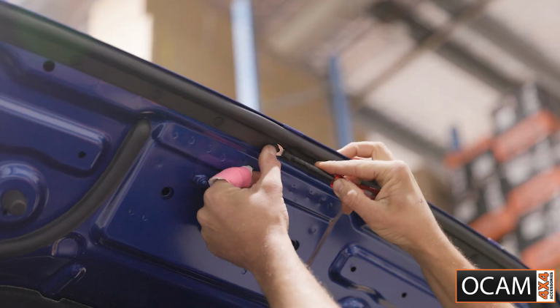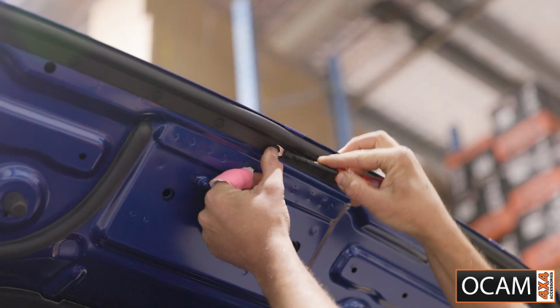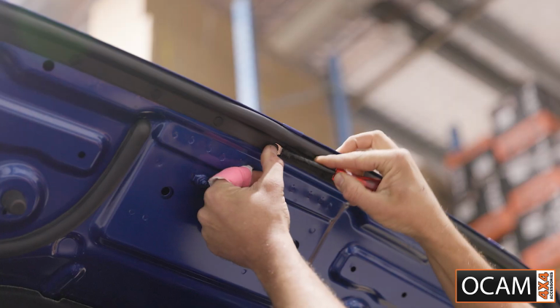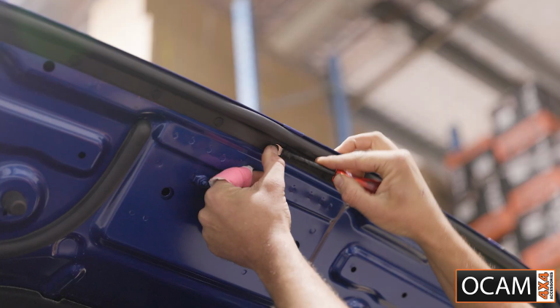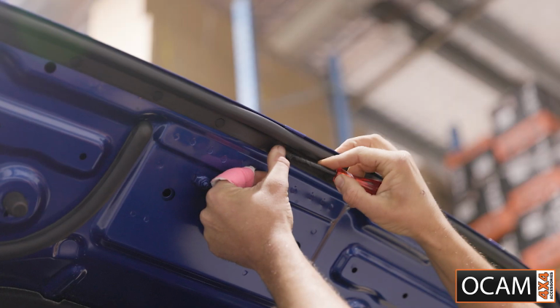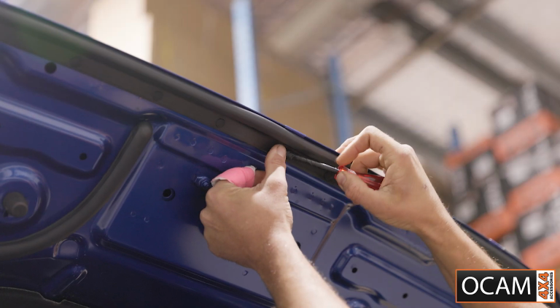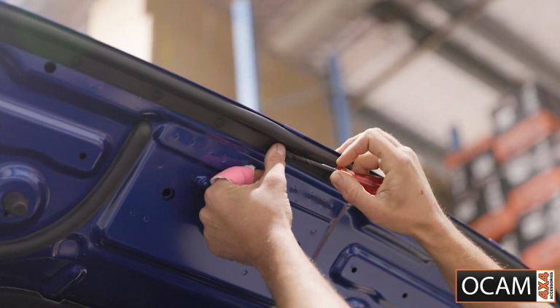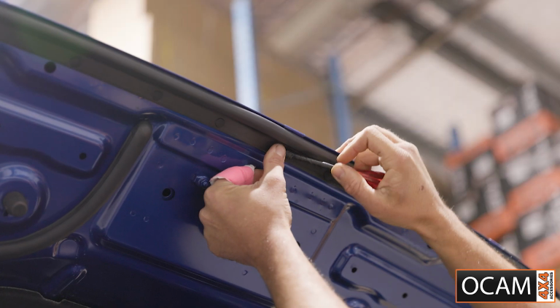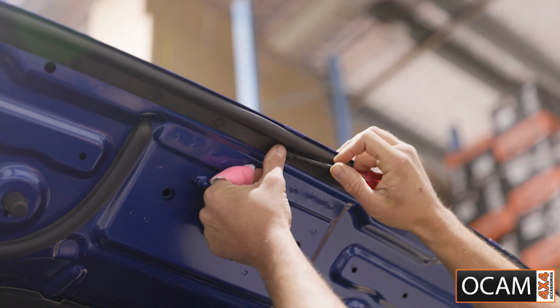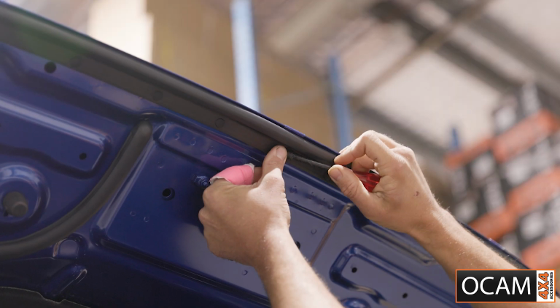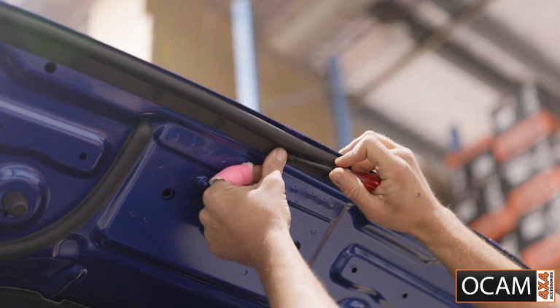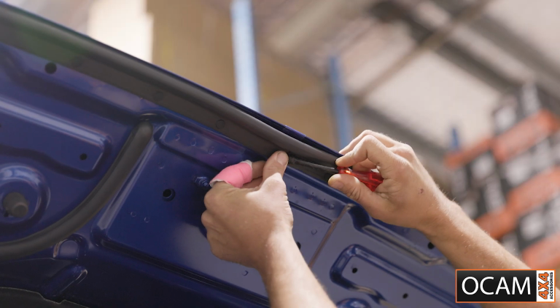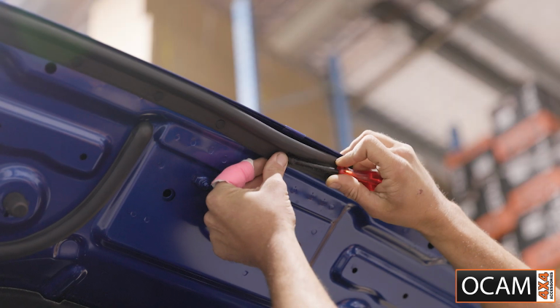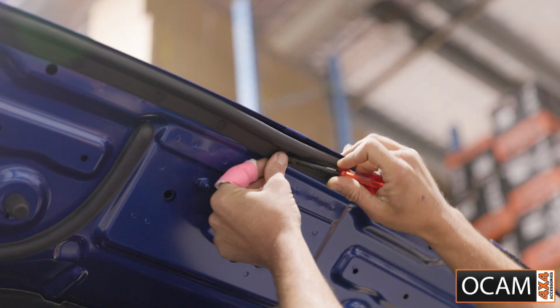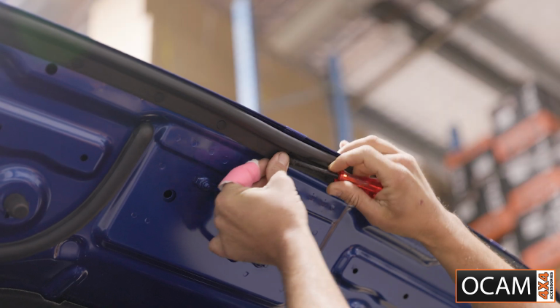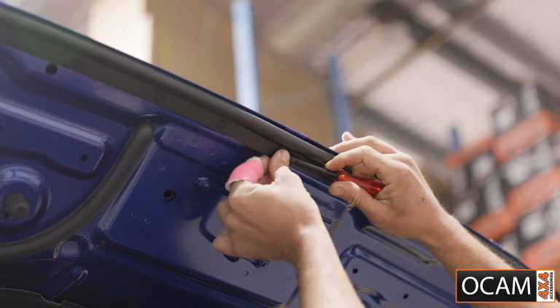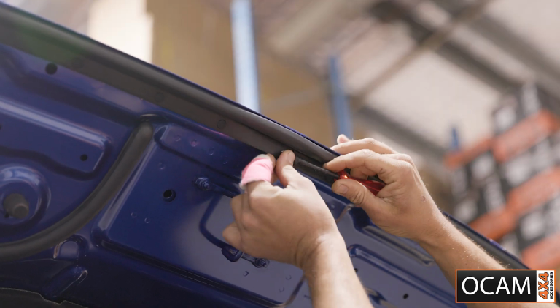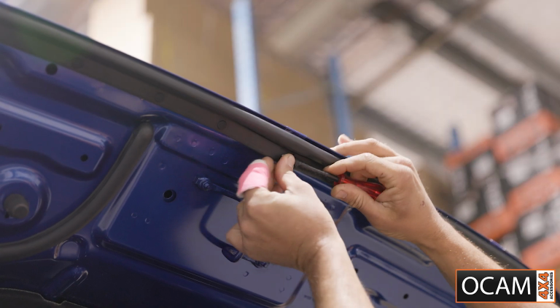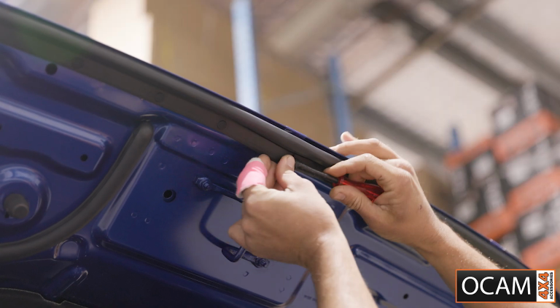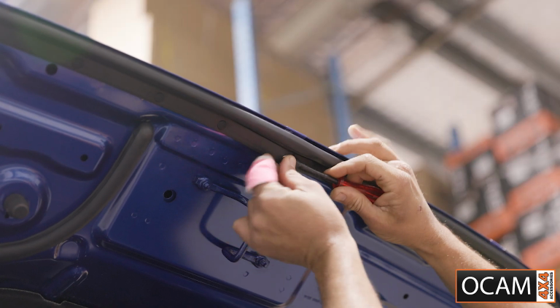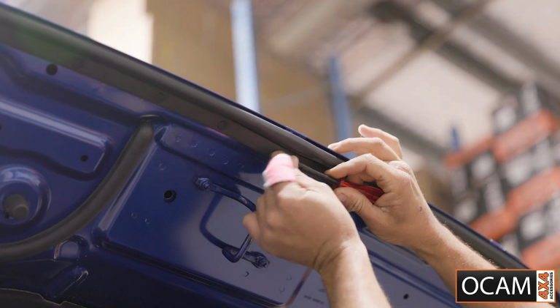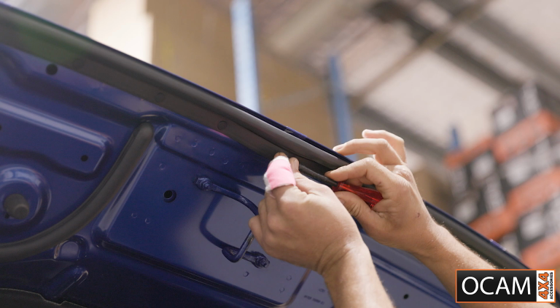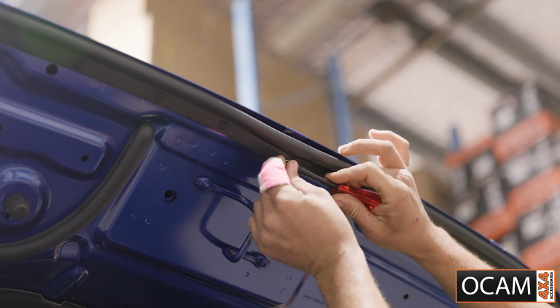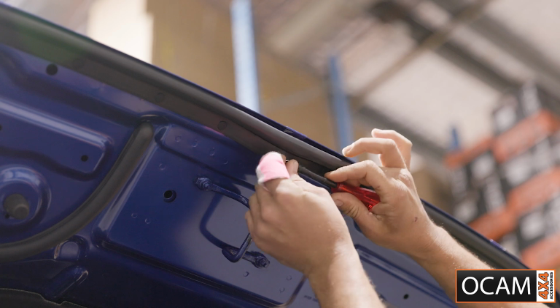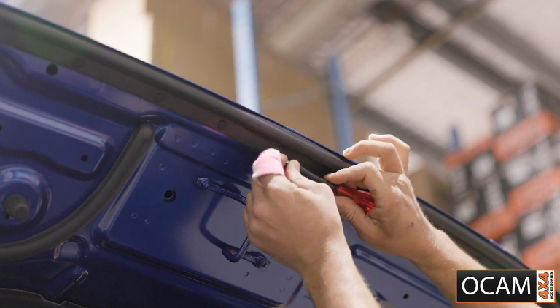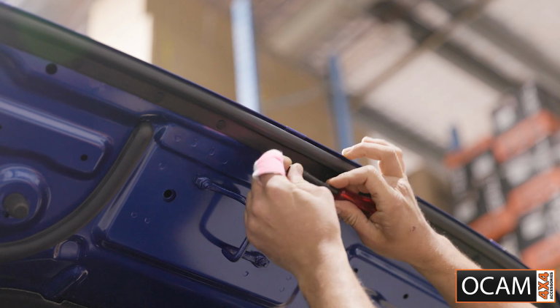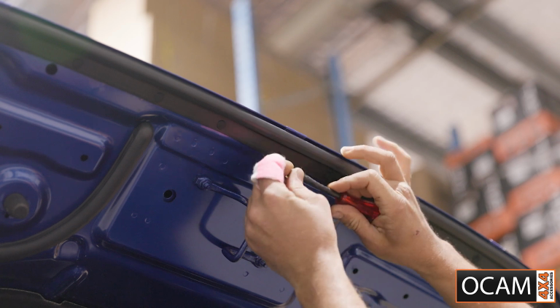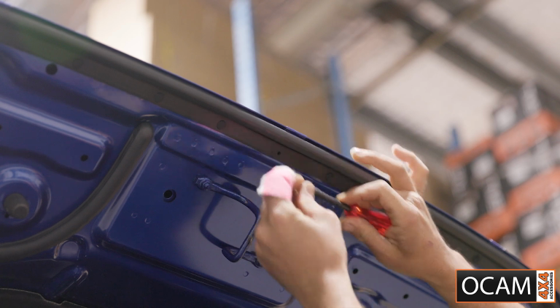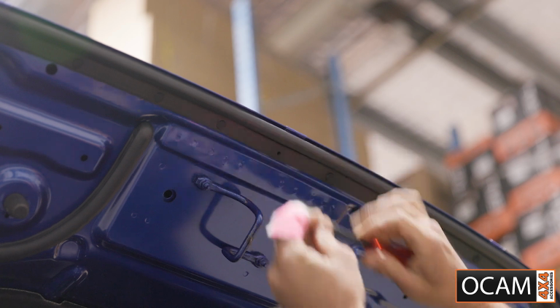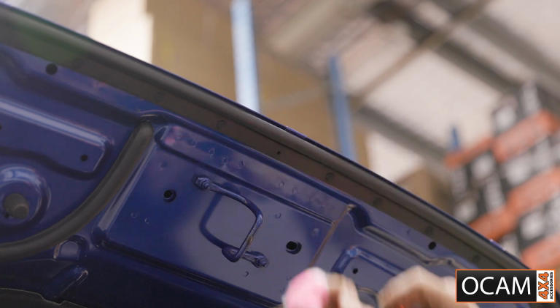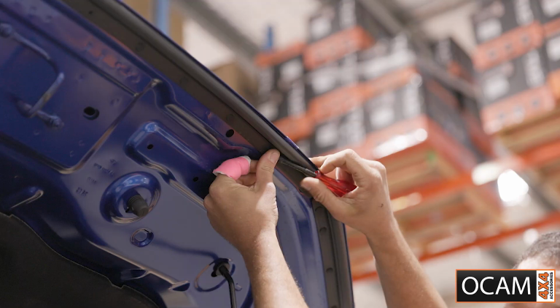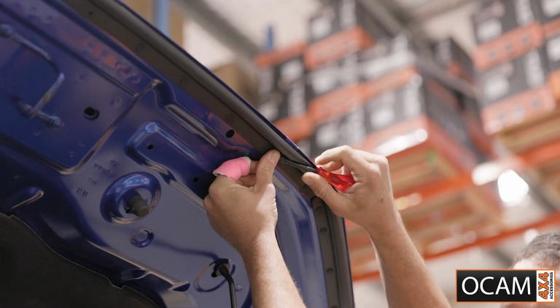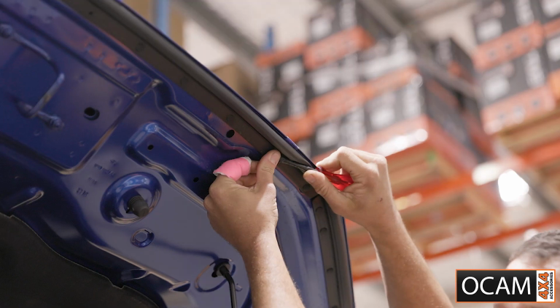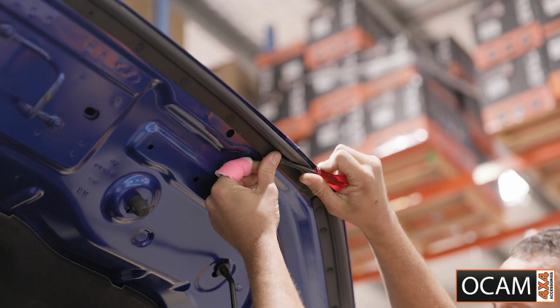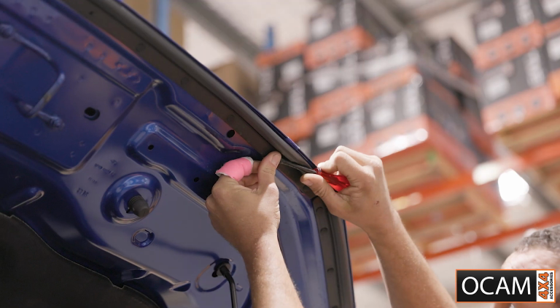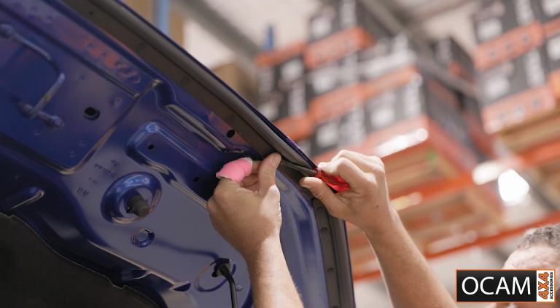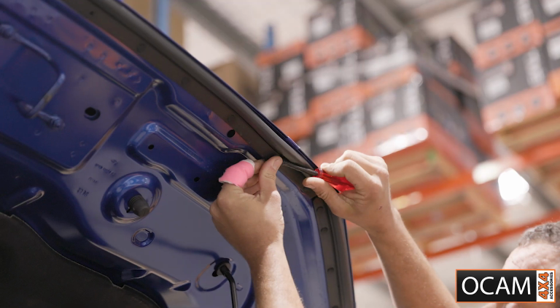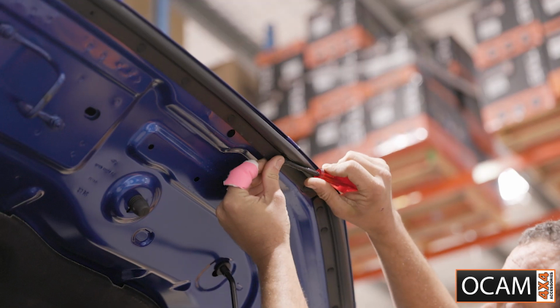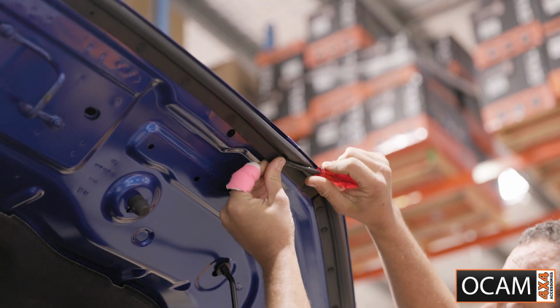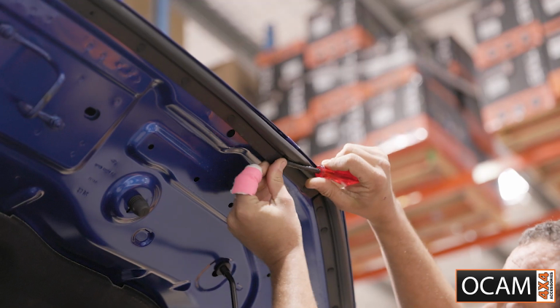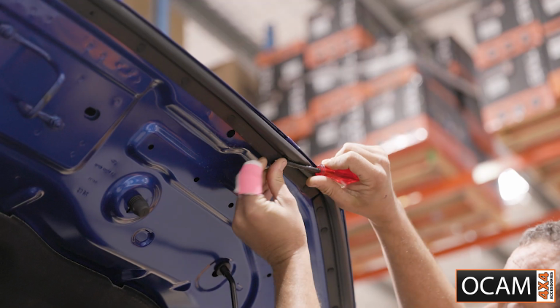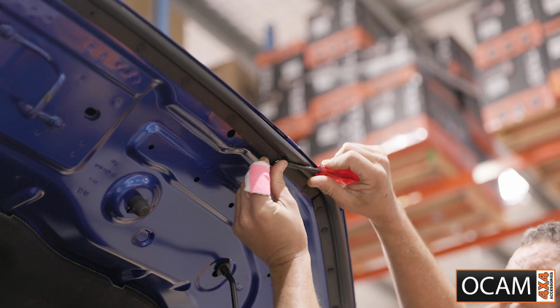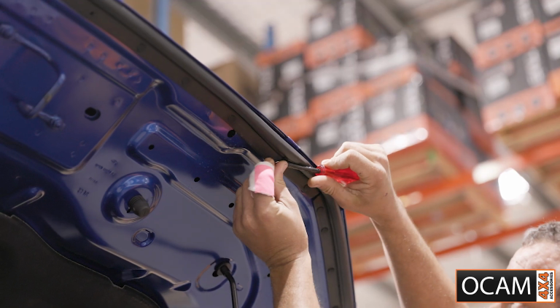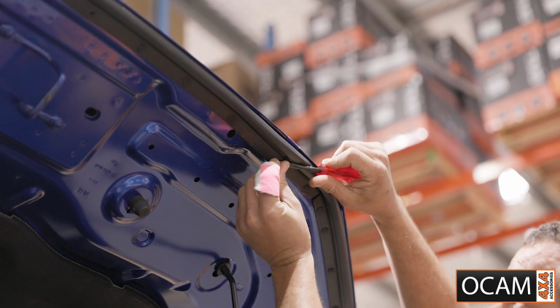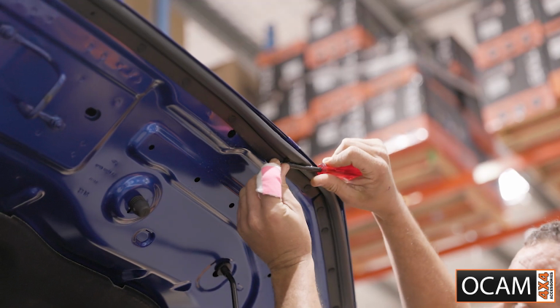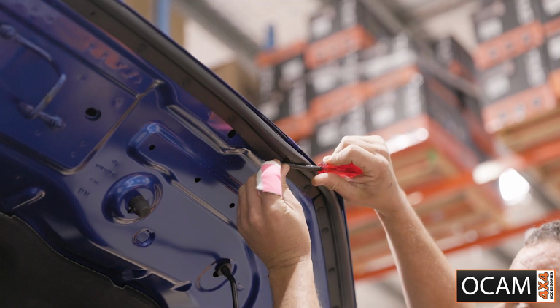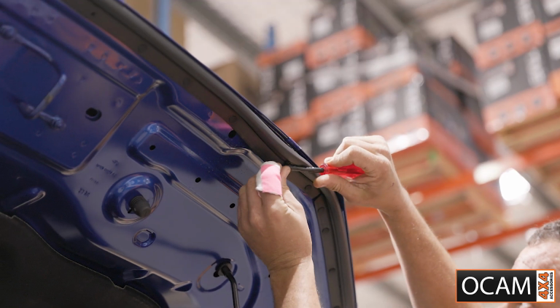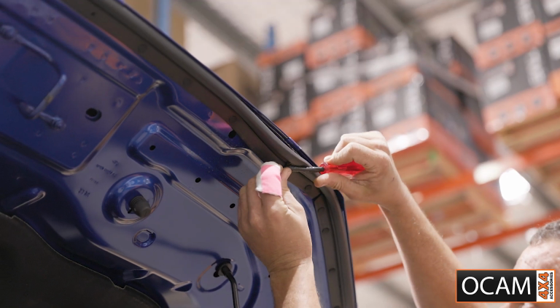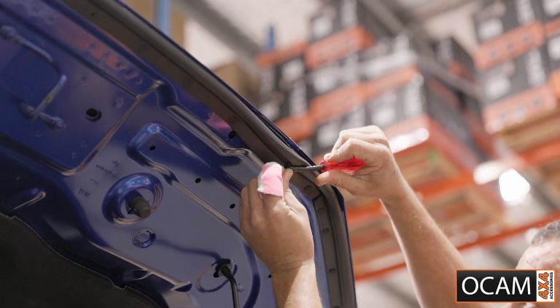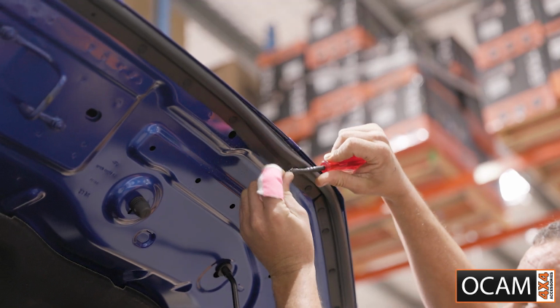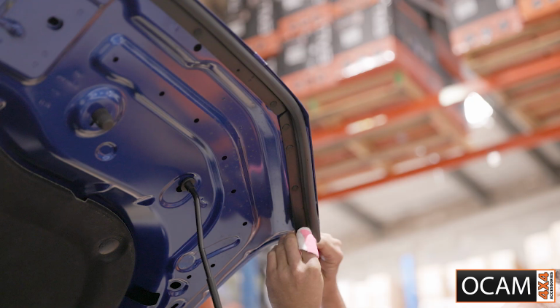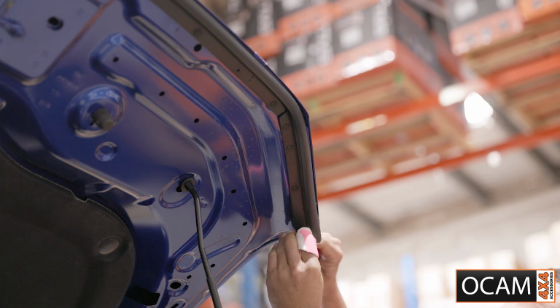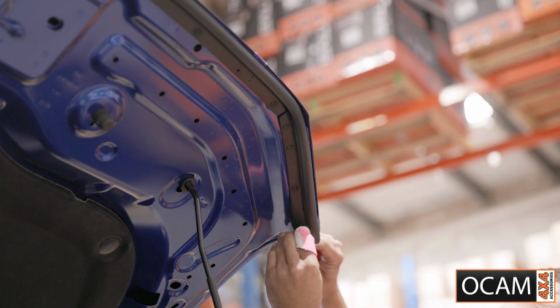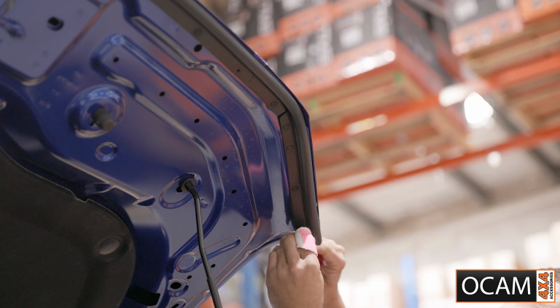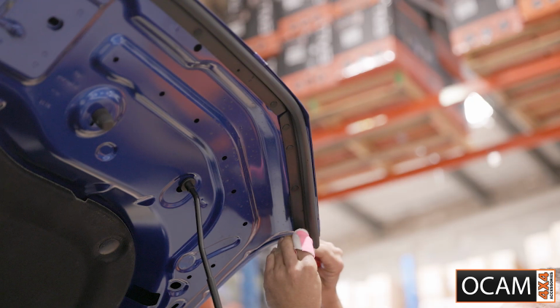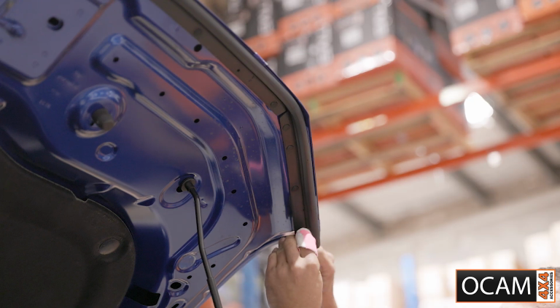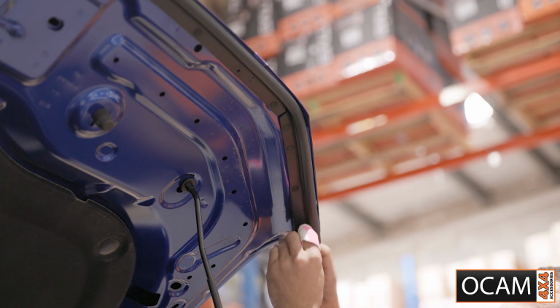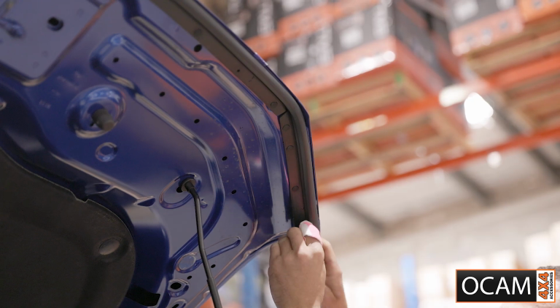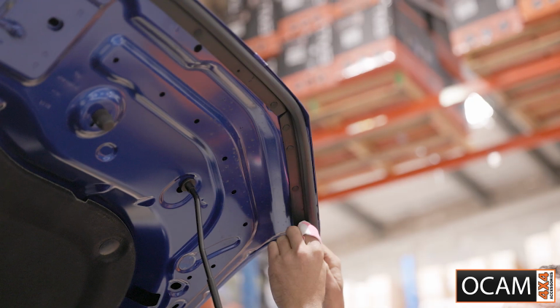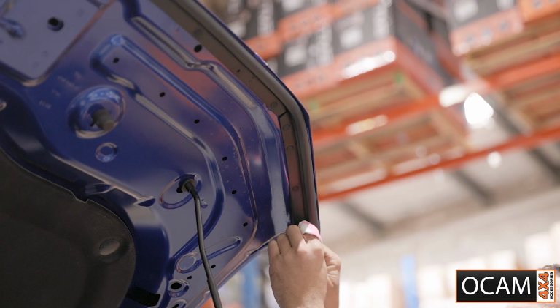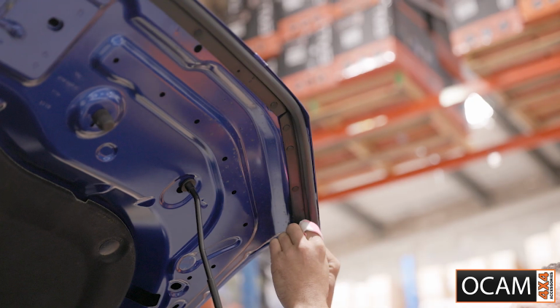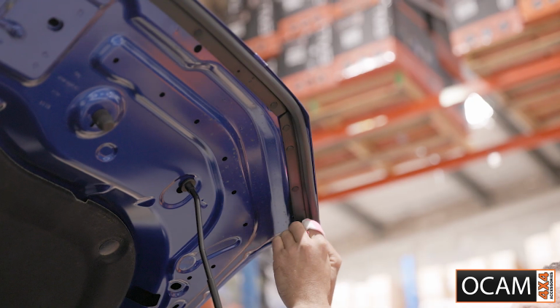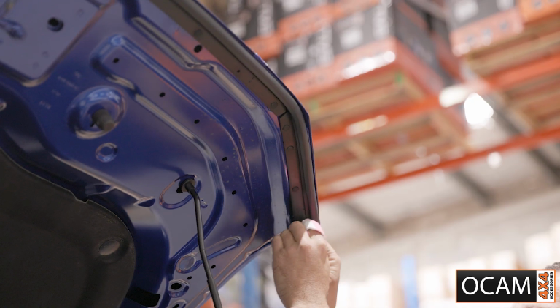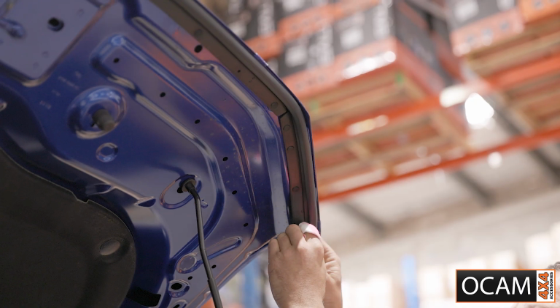Underneath these mount points there are a few clips that need to be removed. Use a trim removal tool to remove the clips holding in the gasket.